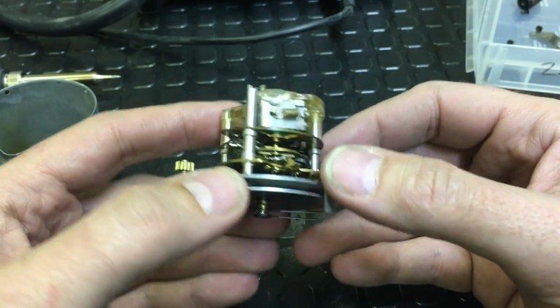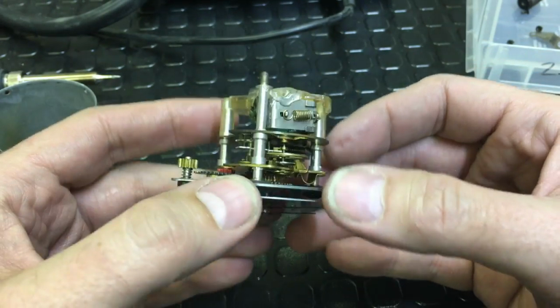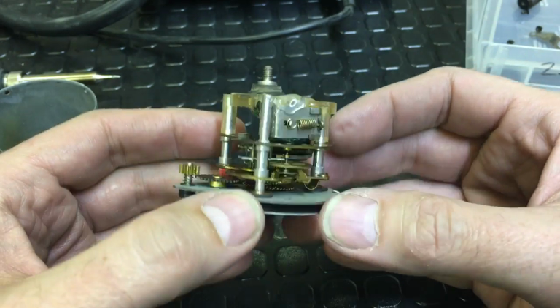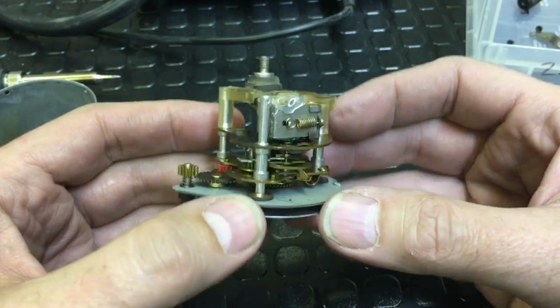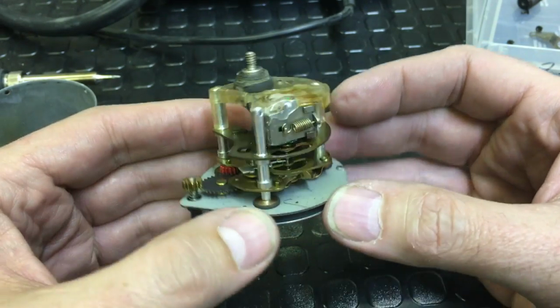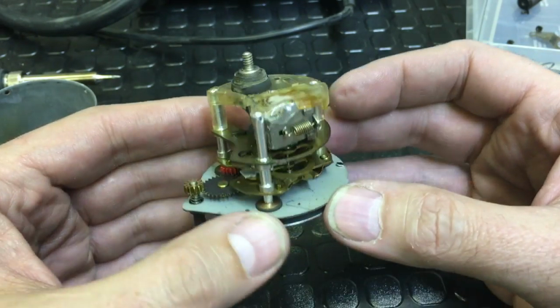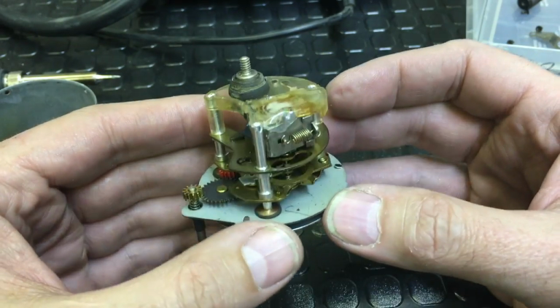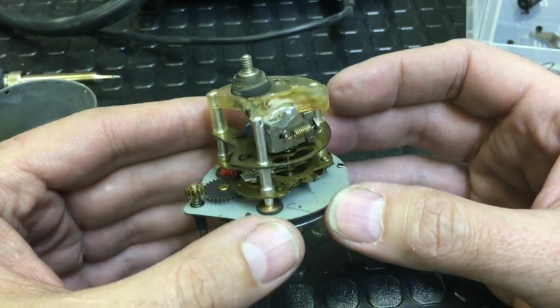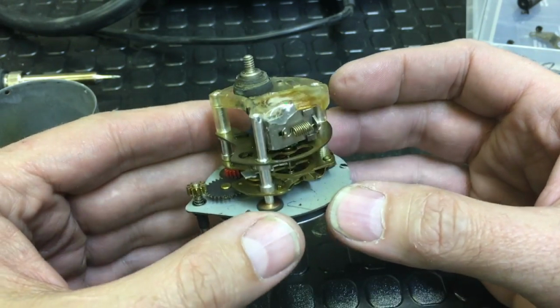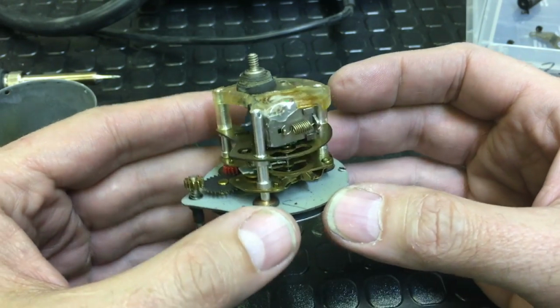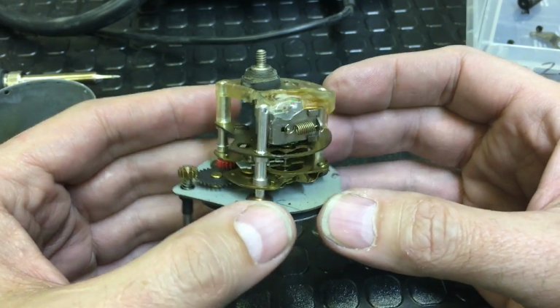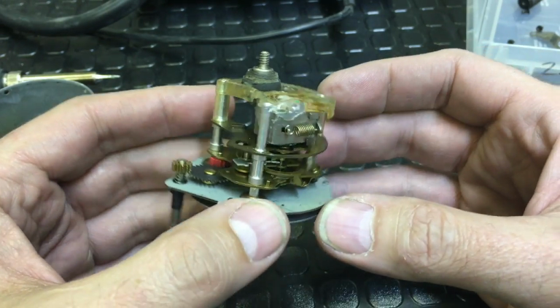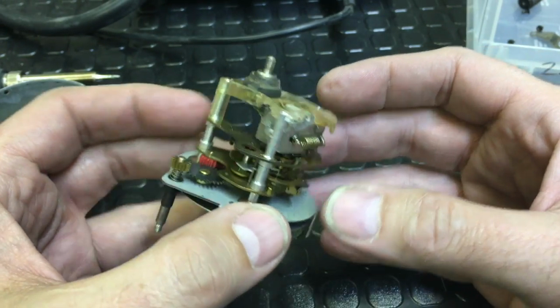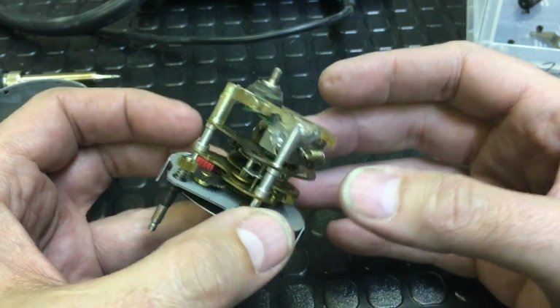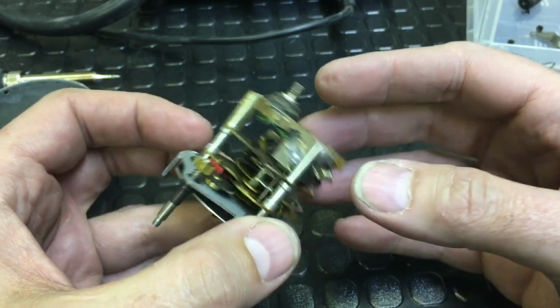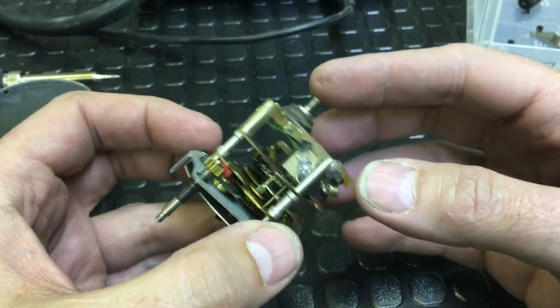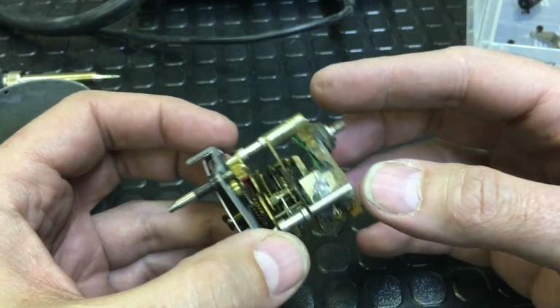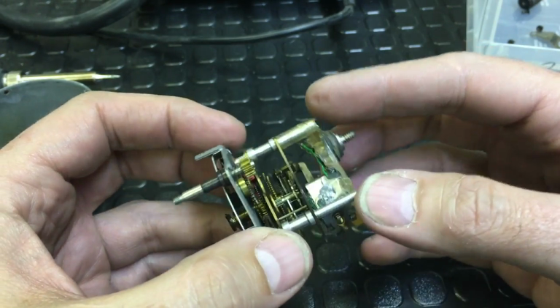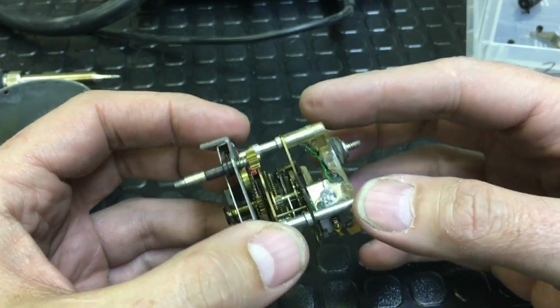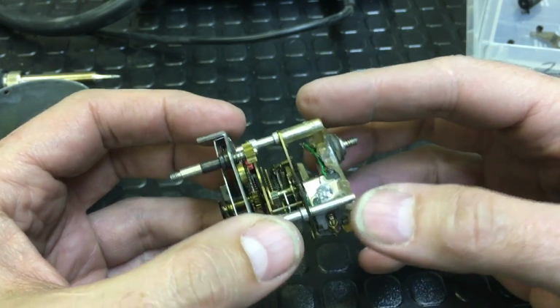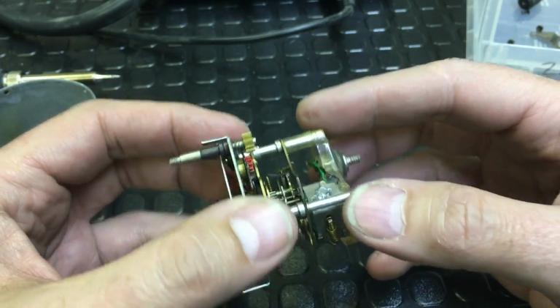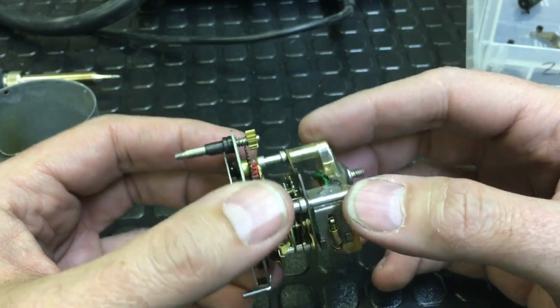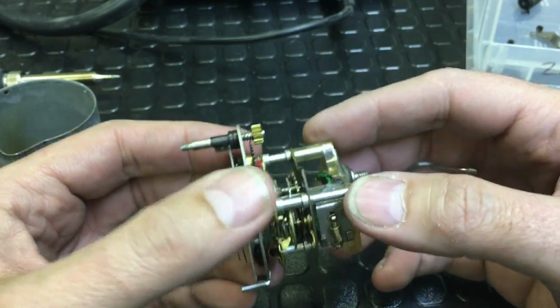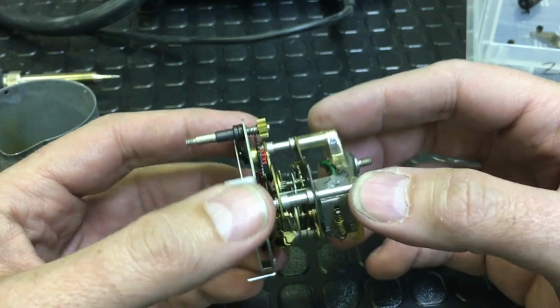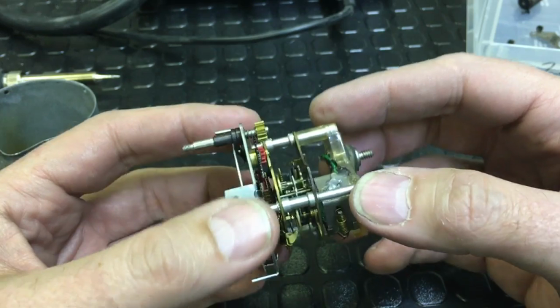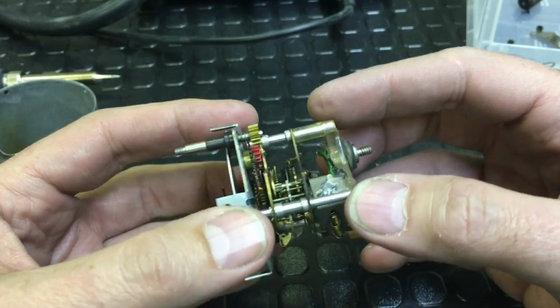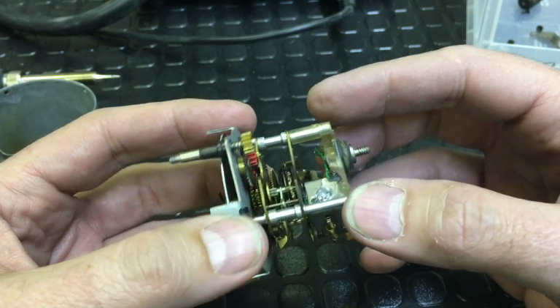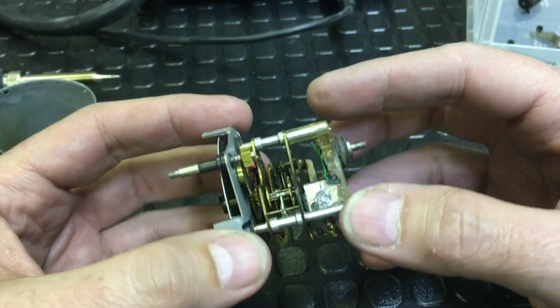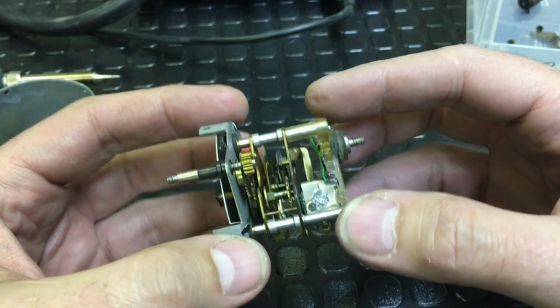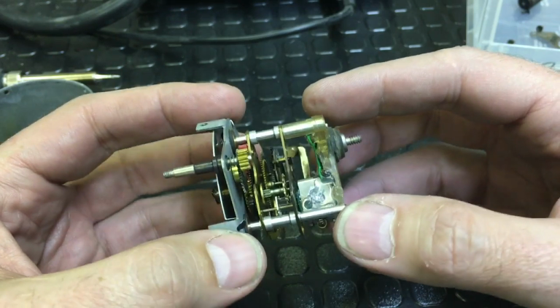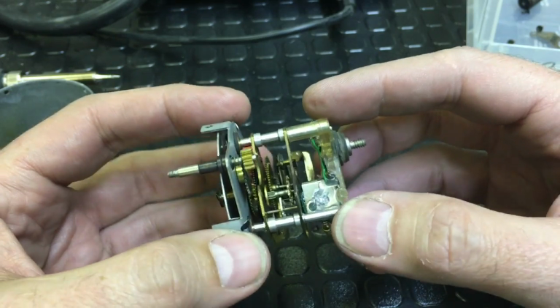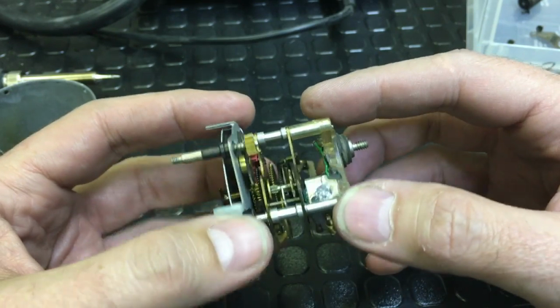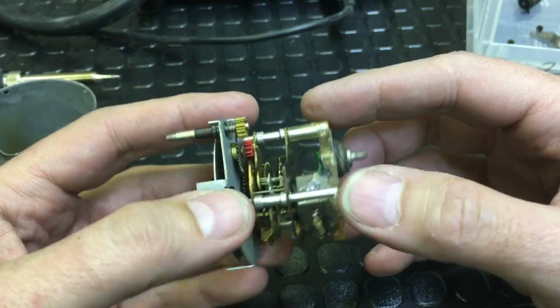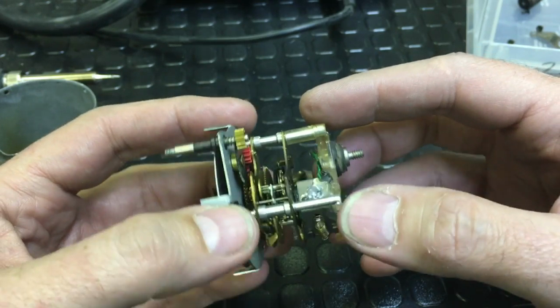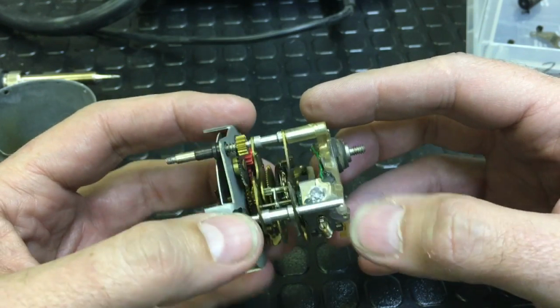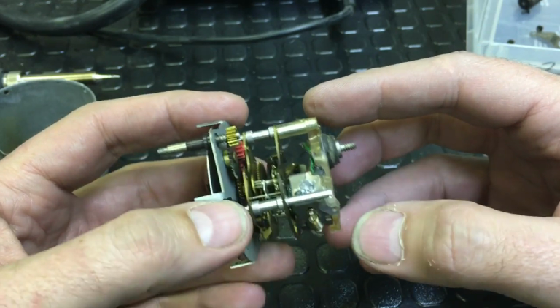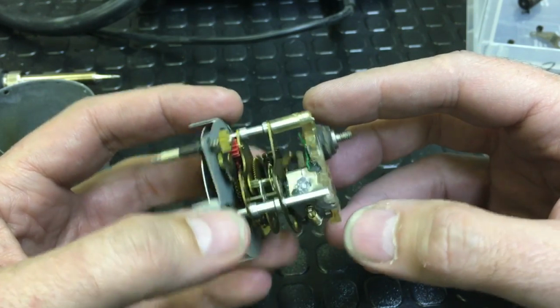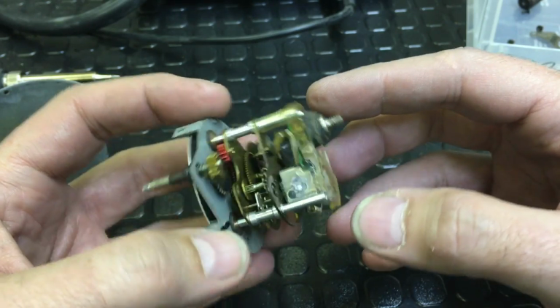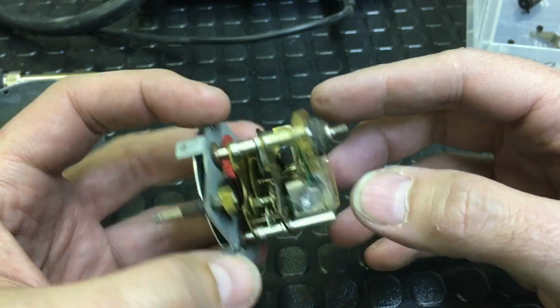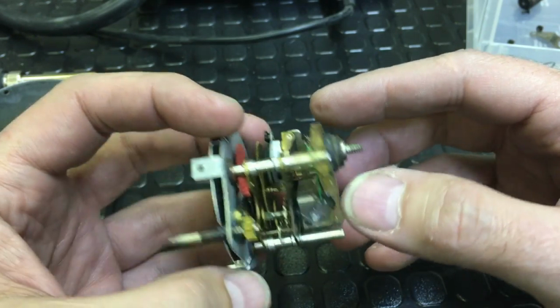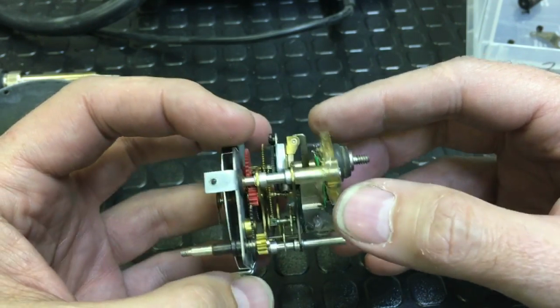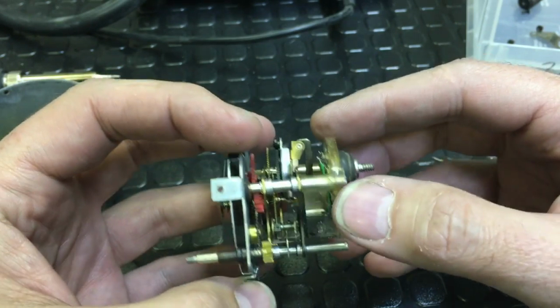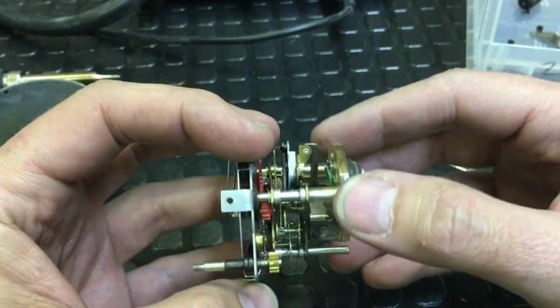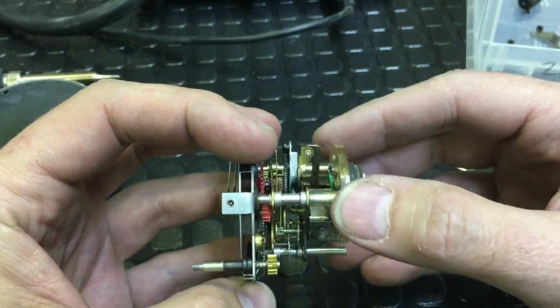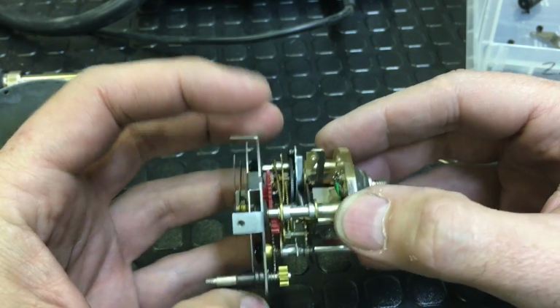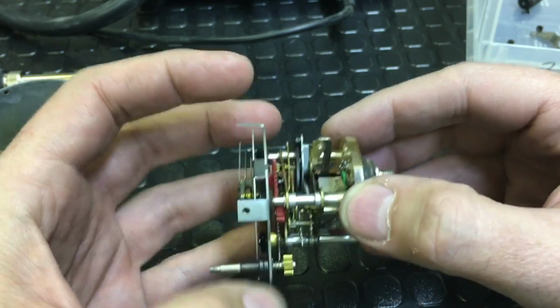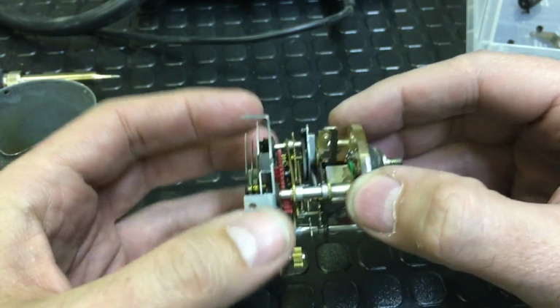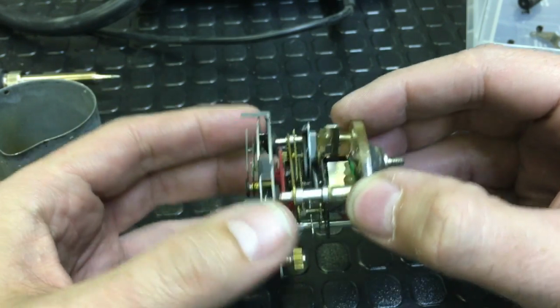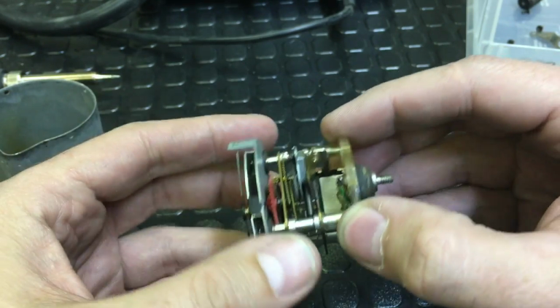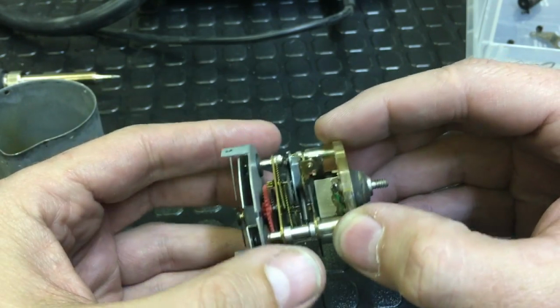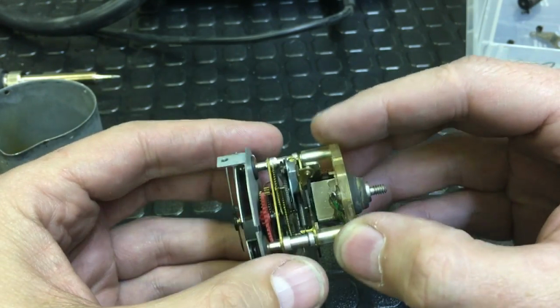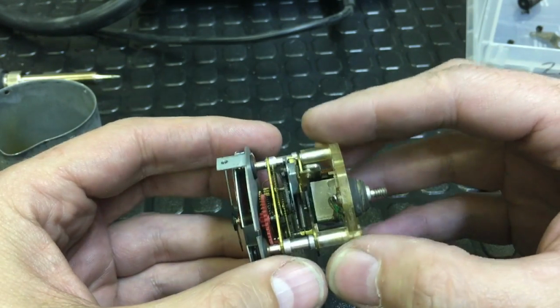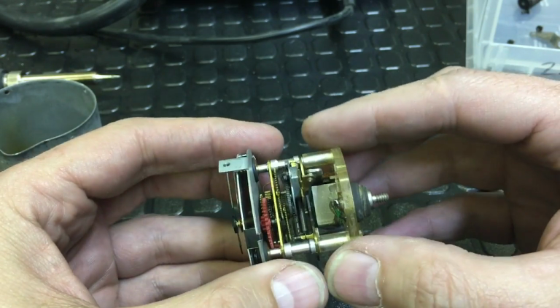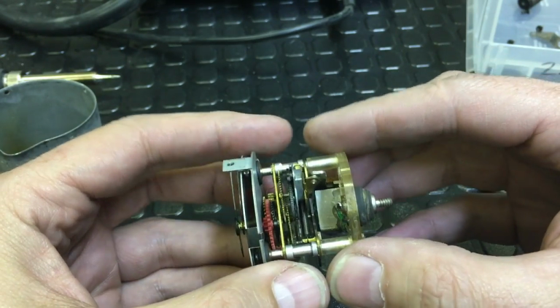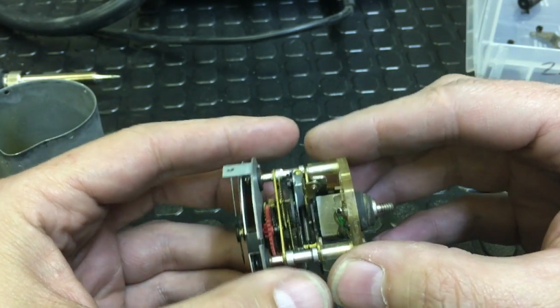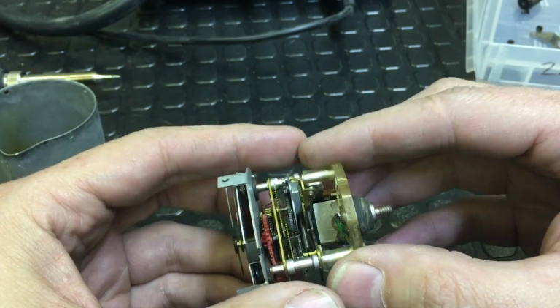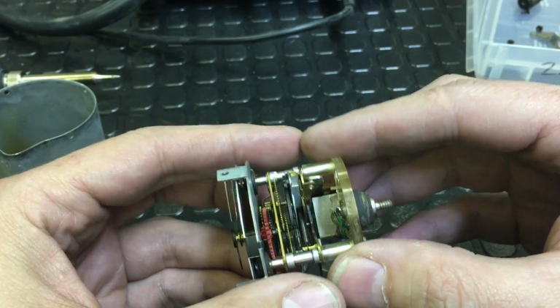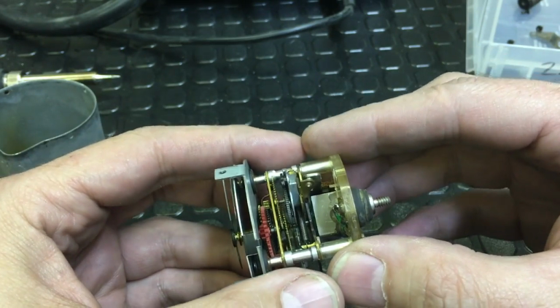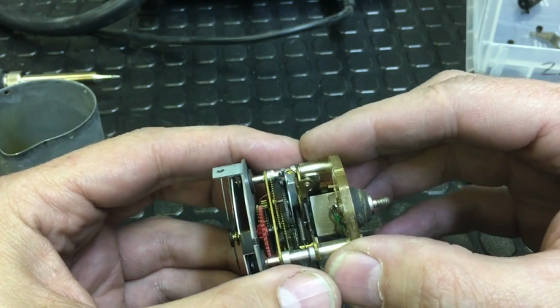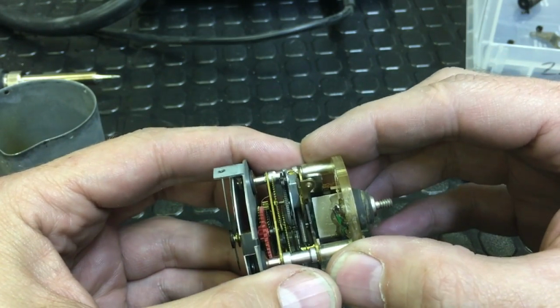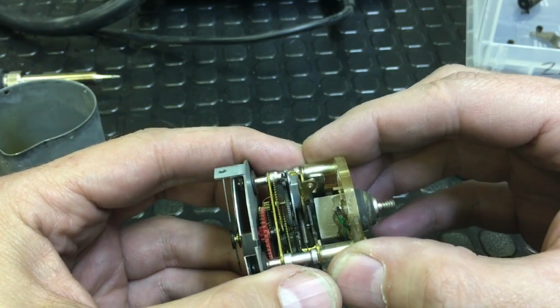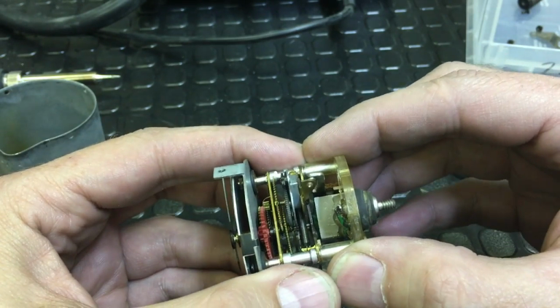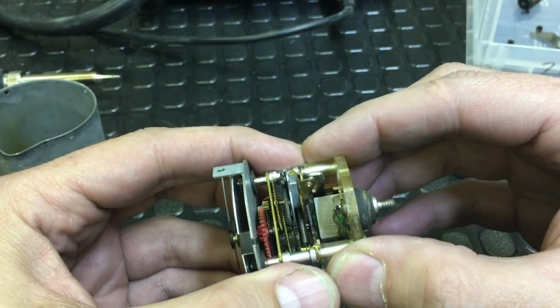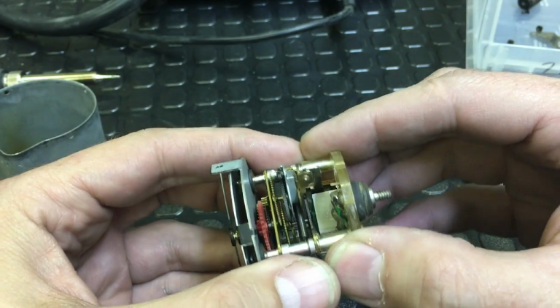I knew it was an electric clock. I figured it'd be a motor. Well, it turns out there really isn't a motor — not in the sense you would think of a motor.